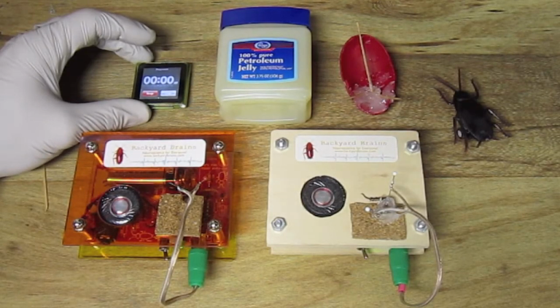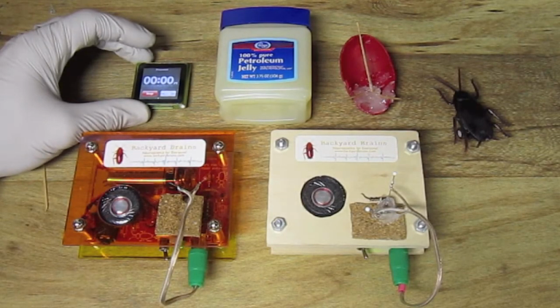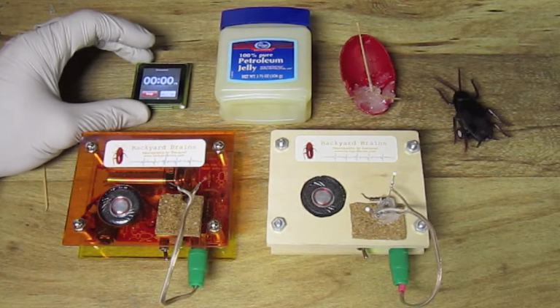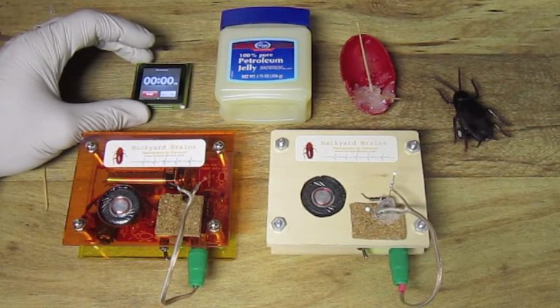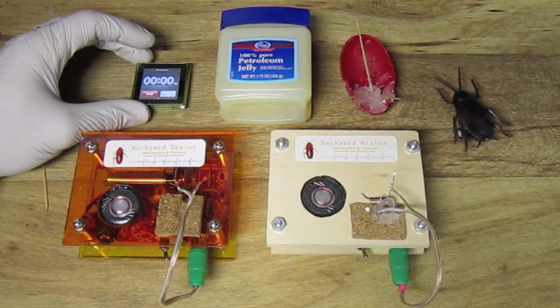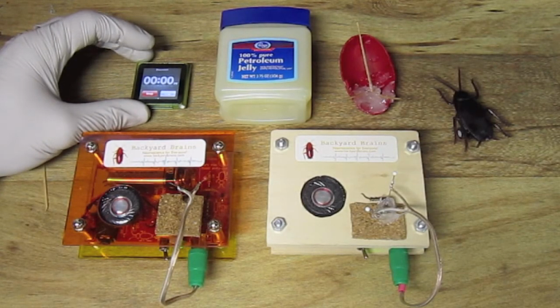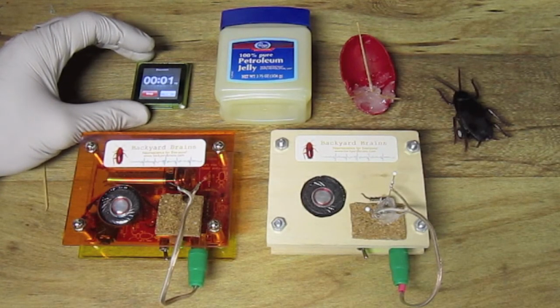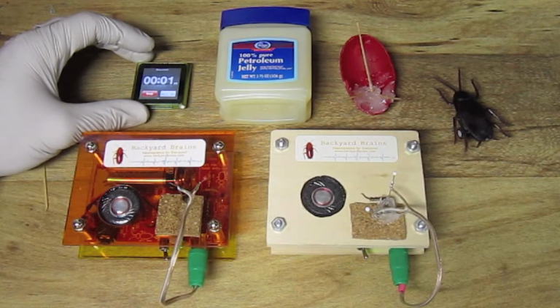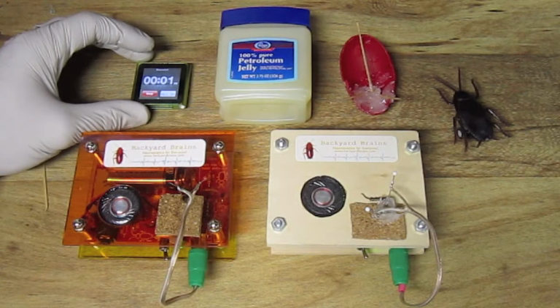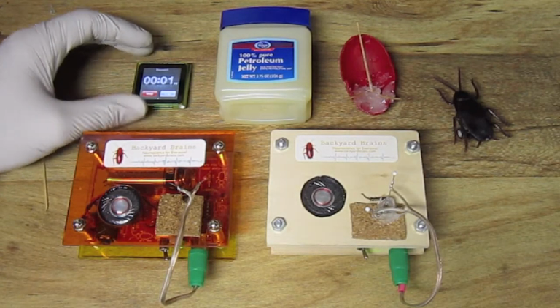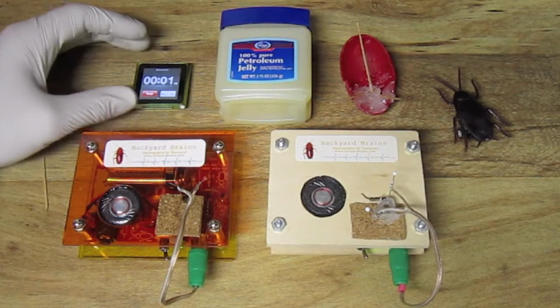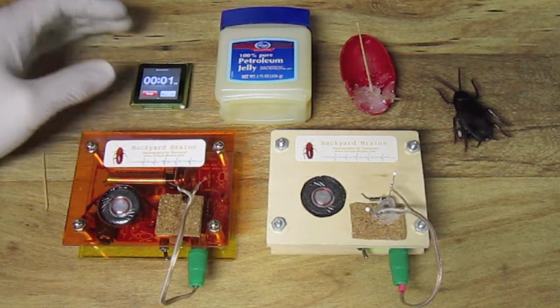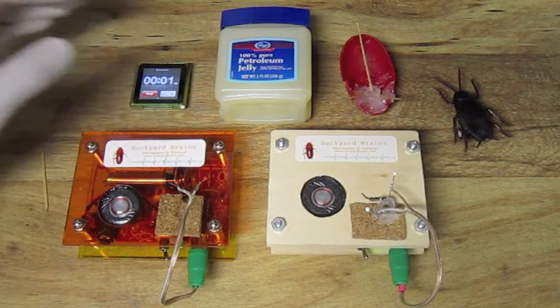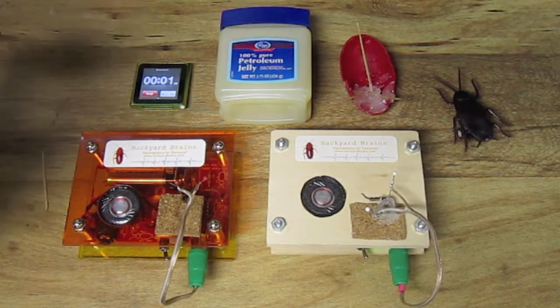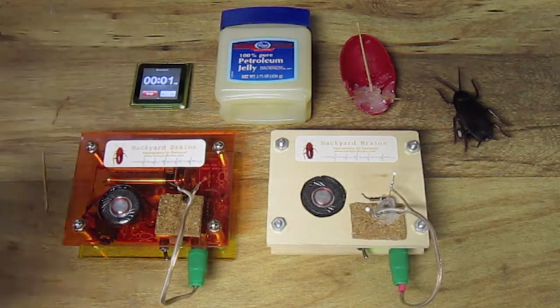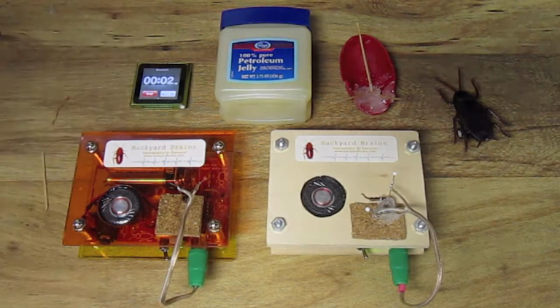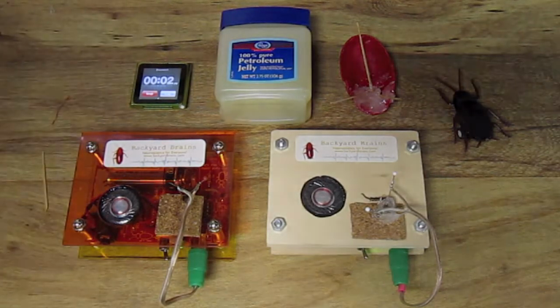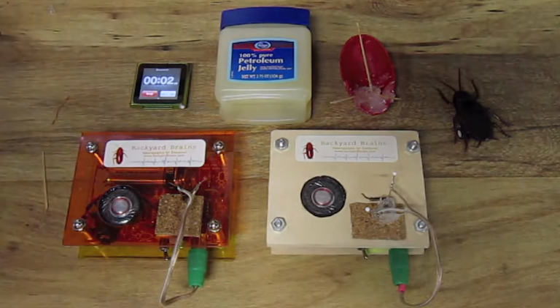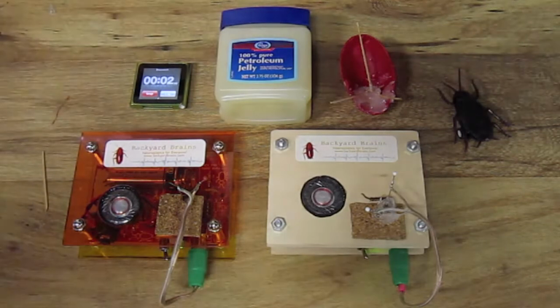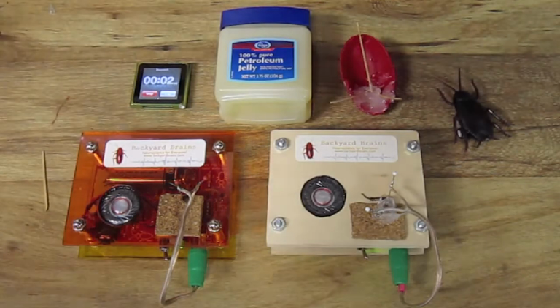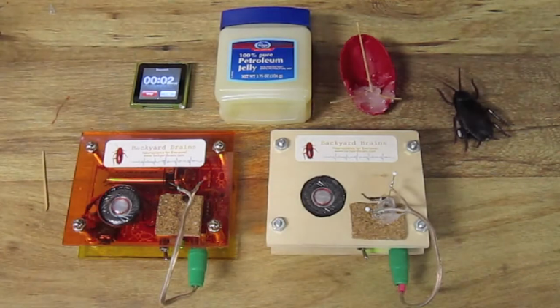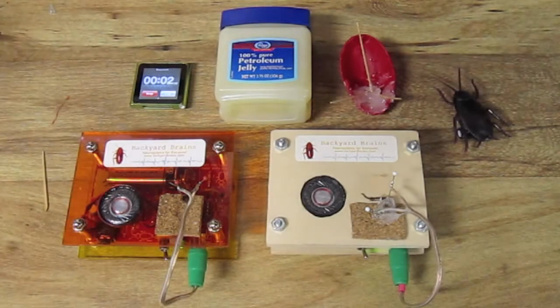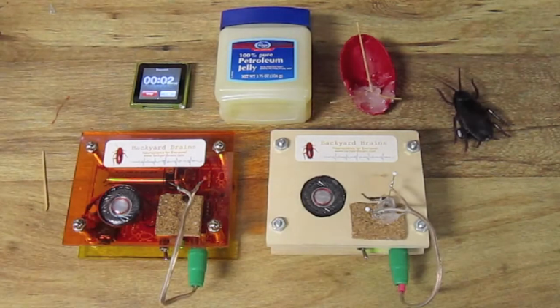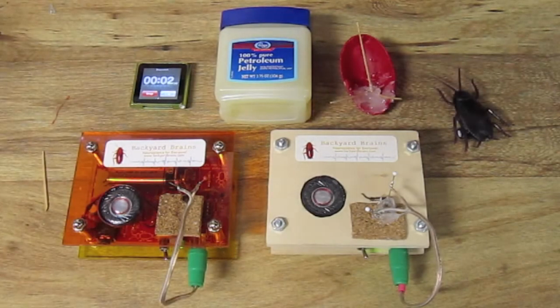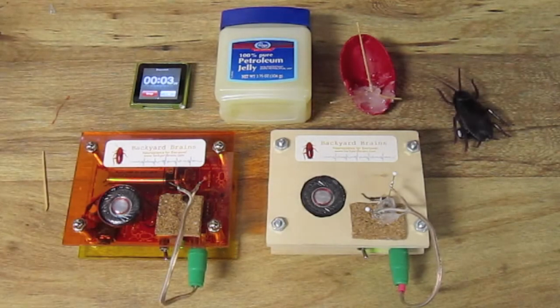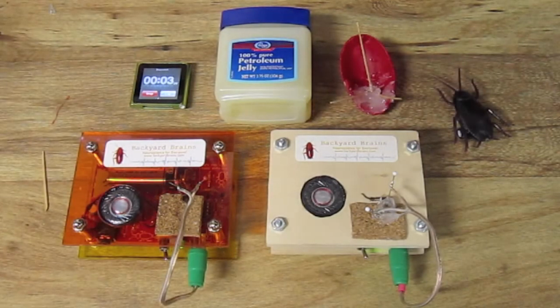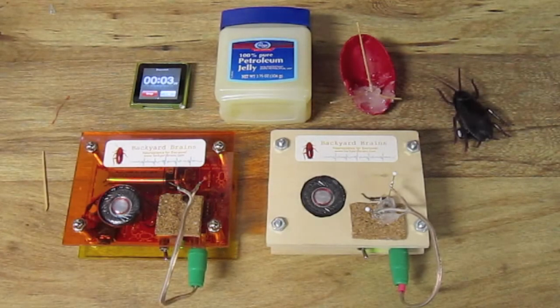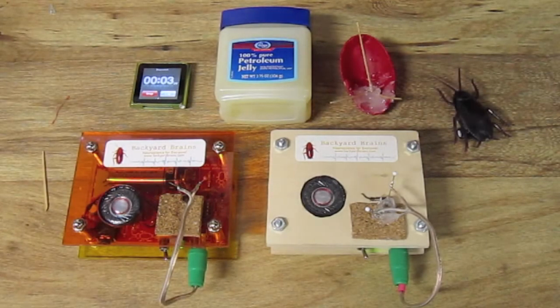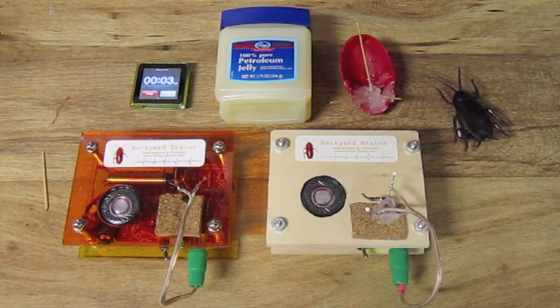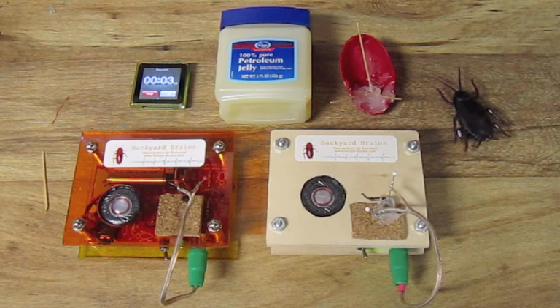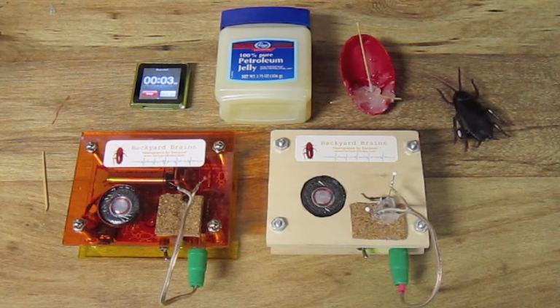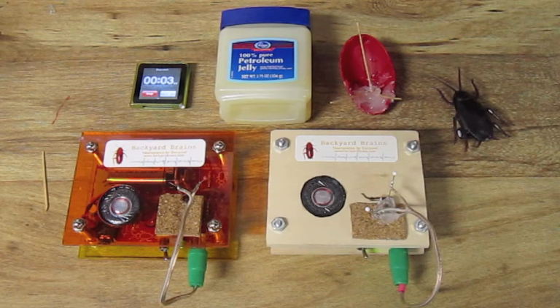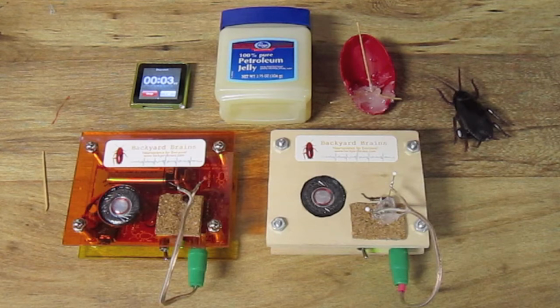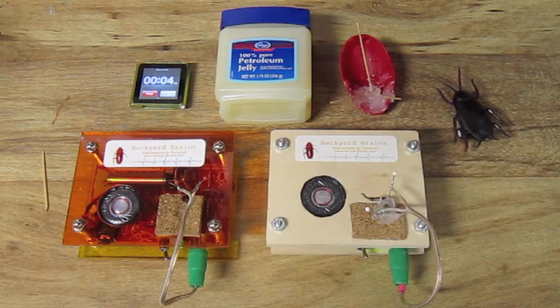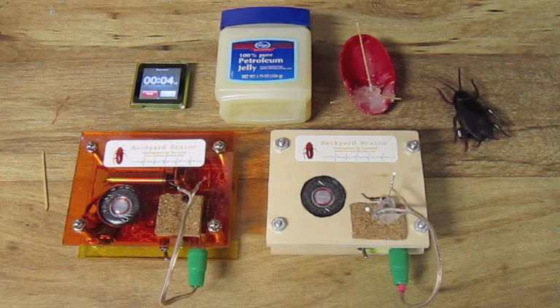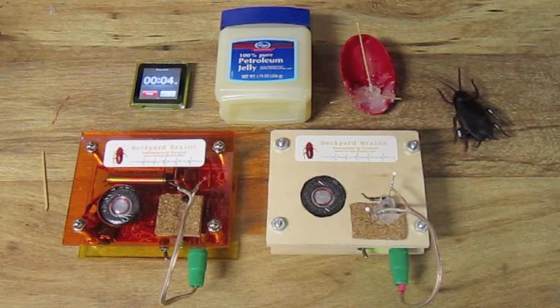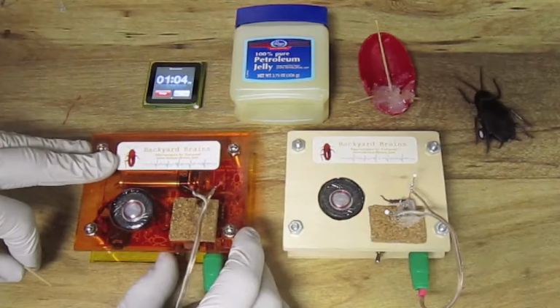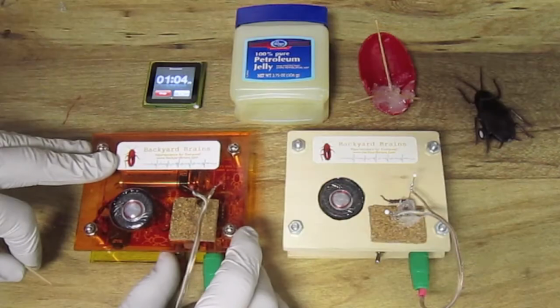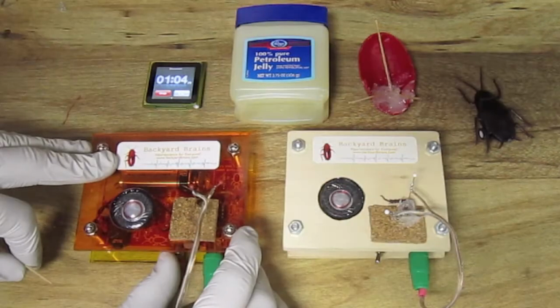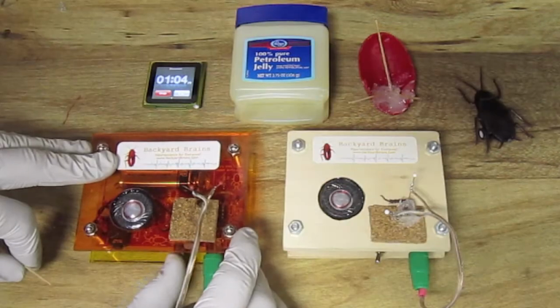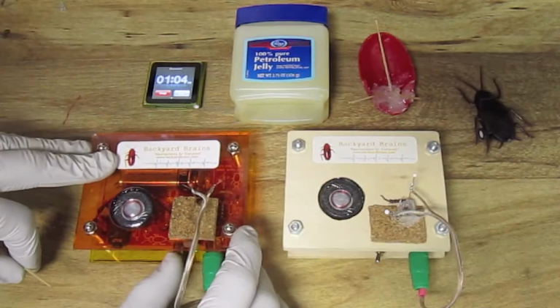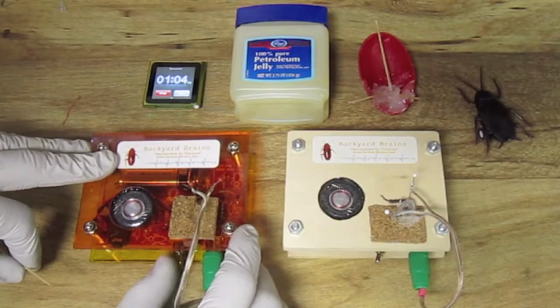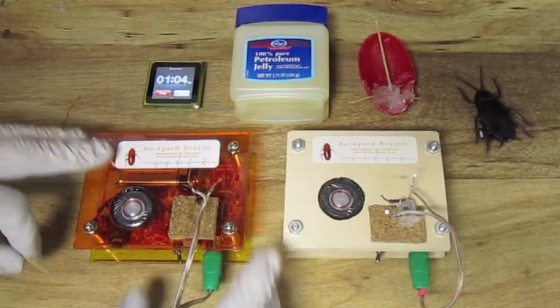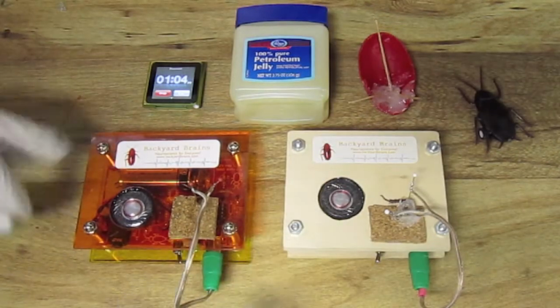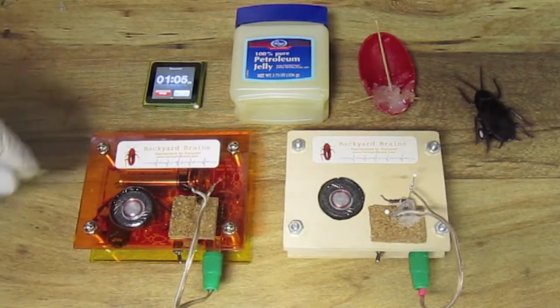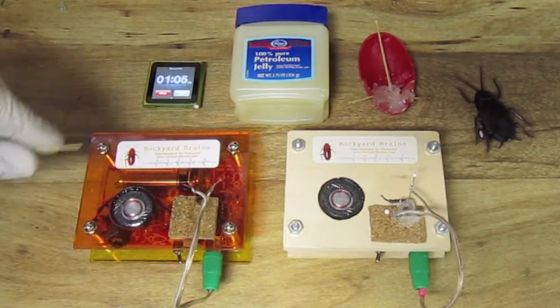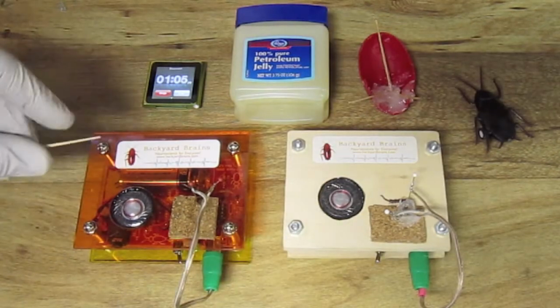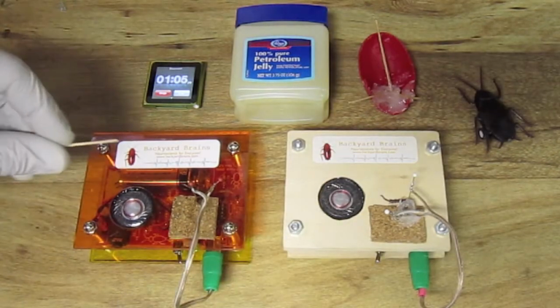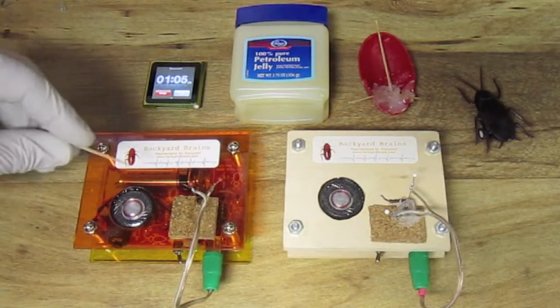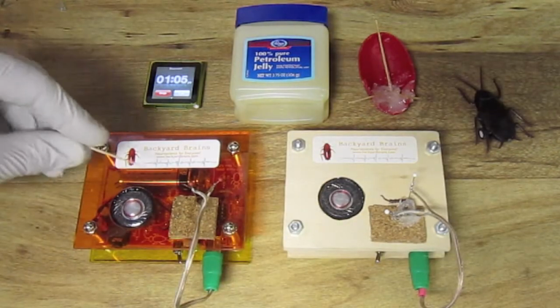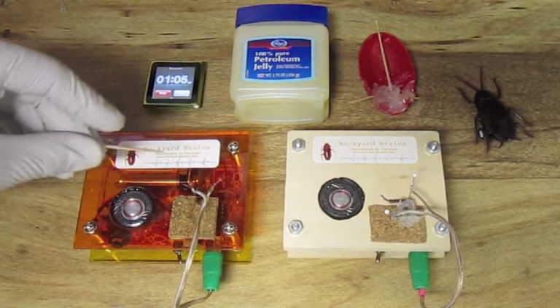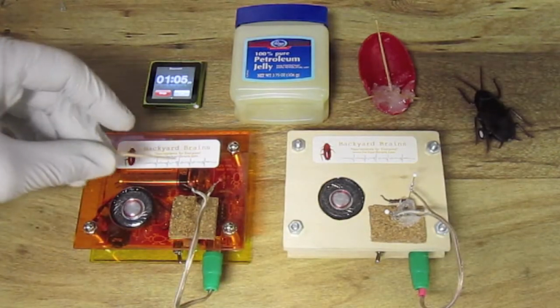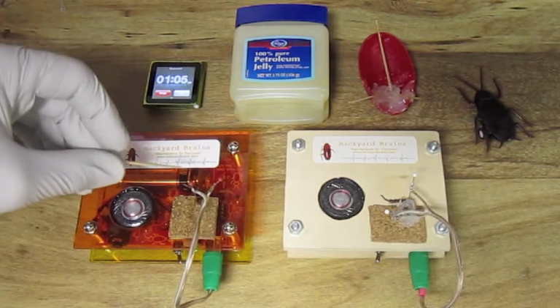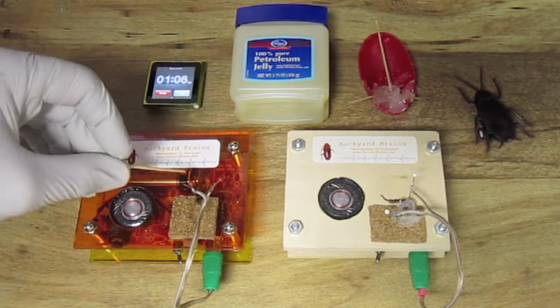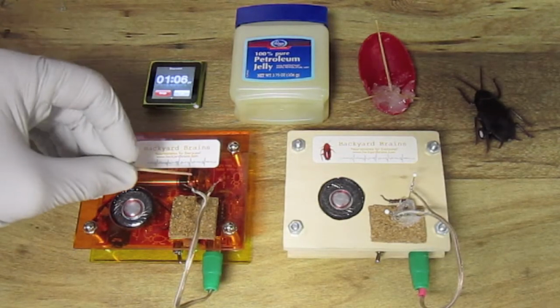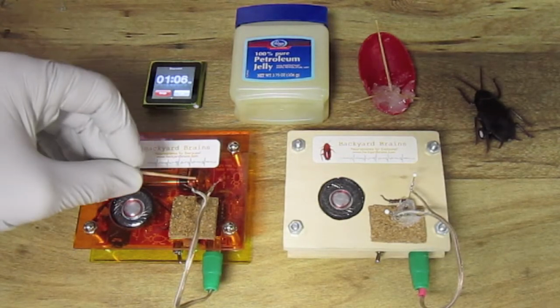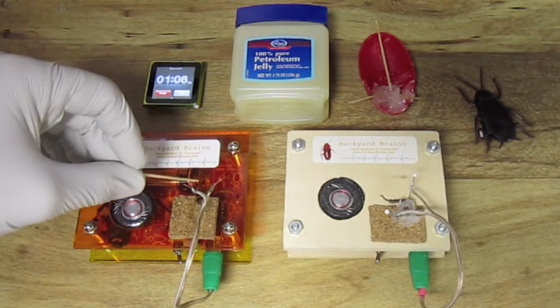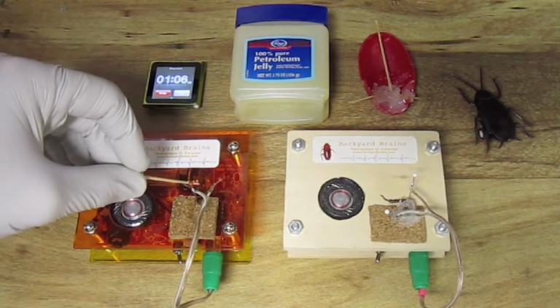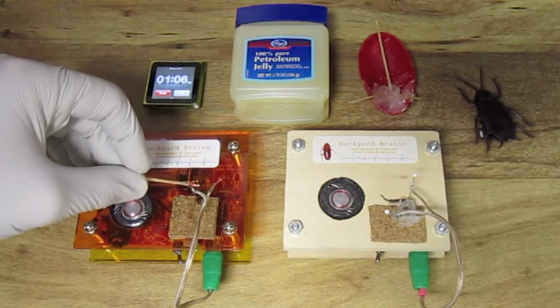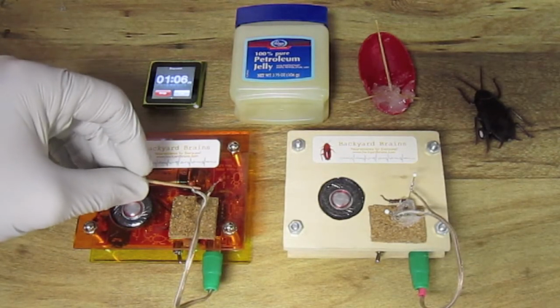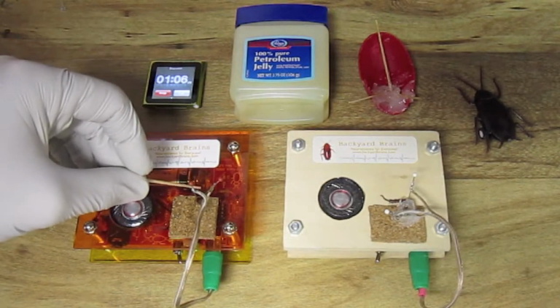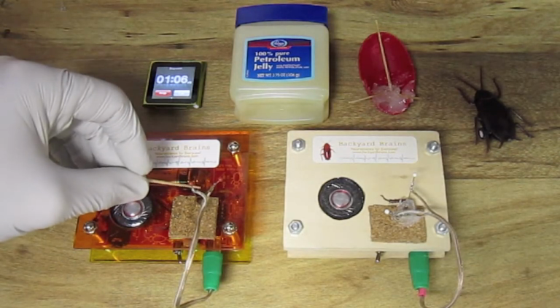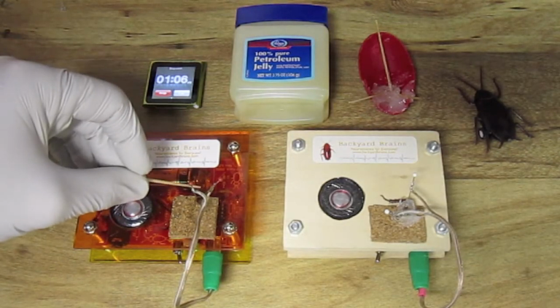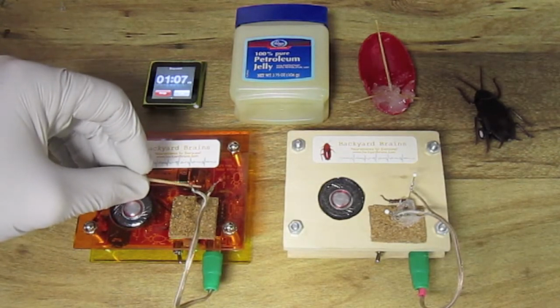Notice I am now starting the stopwatch timer. One minute into the experiment, both legs are still producing spikes.